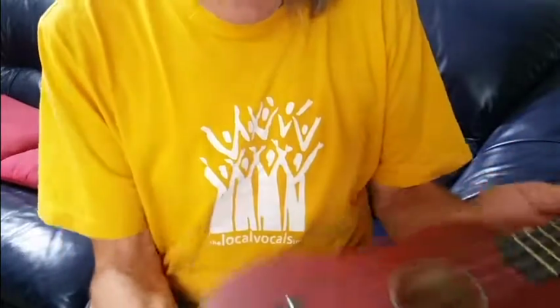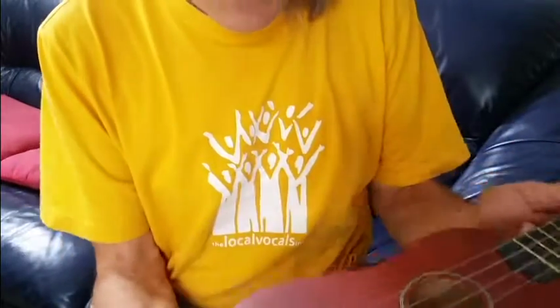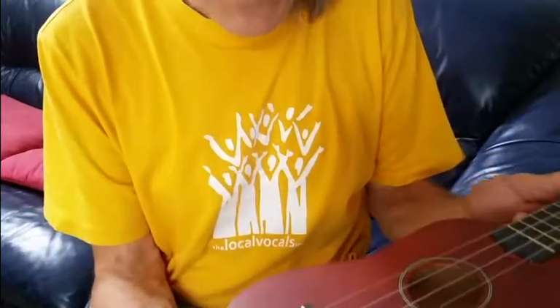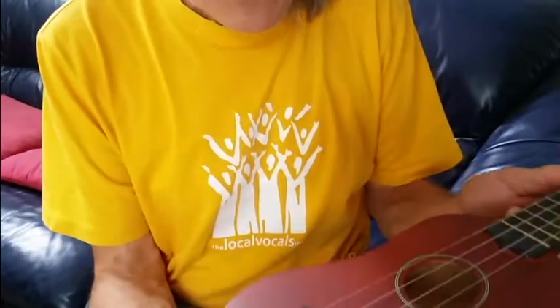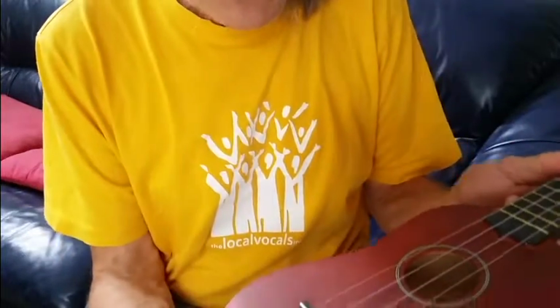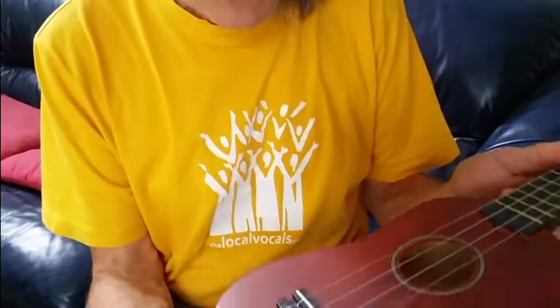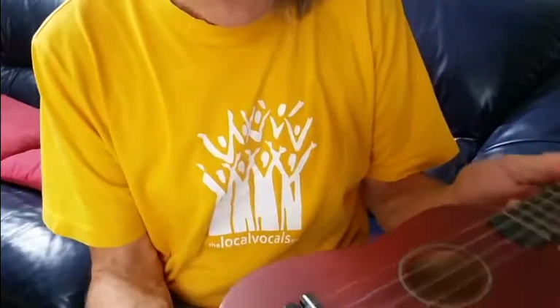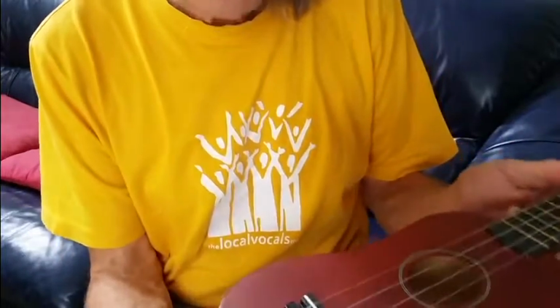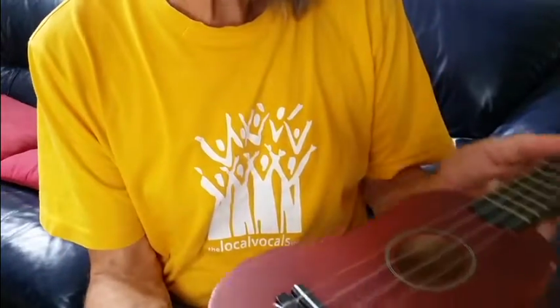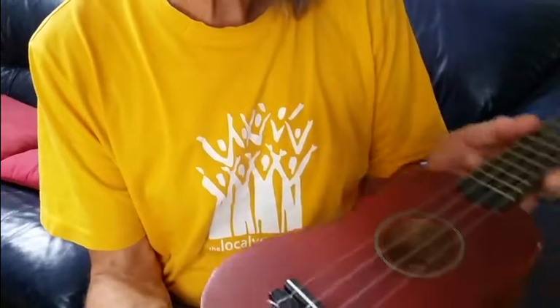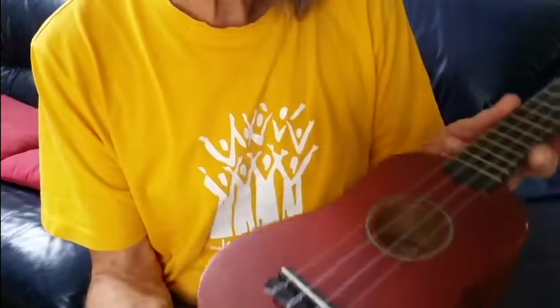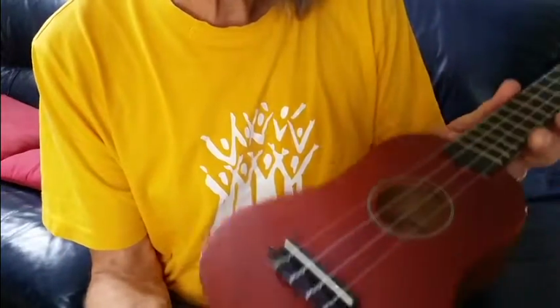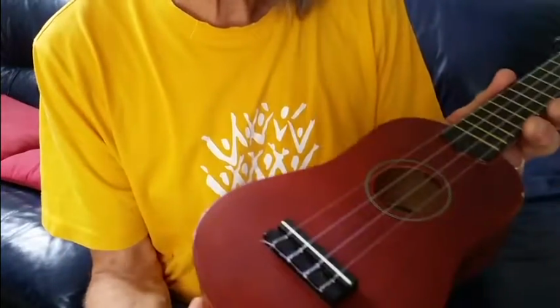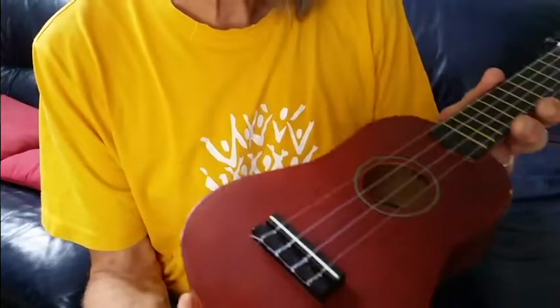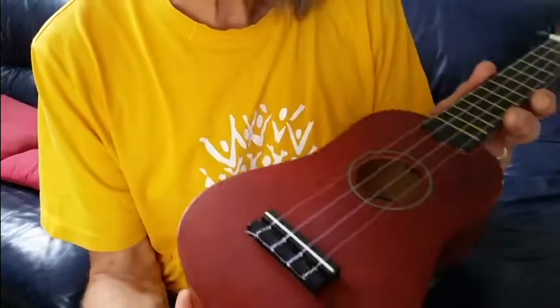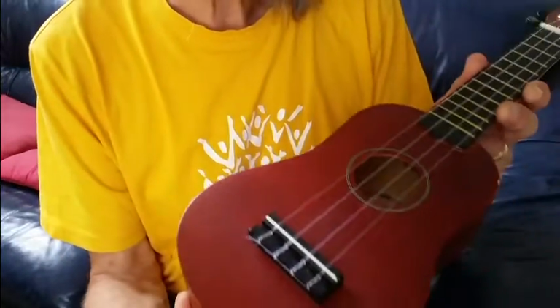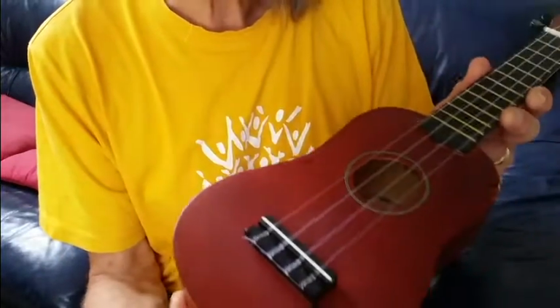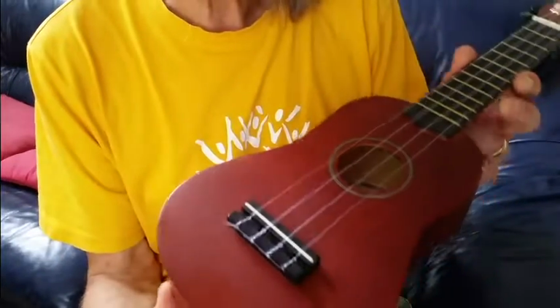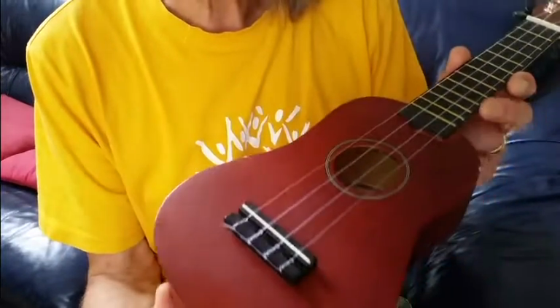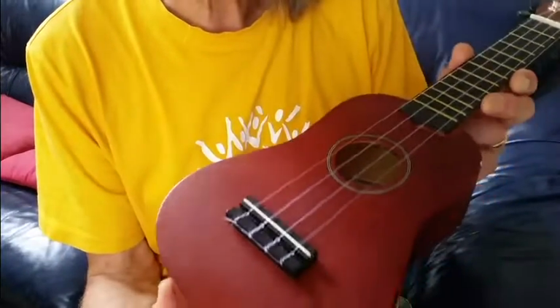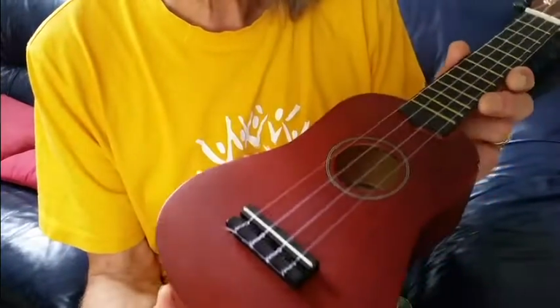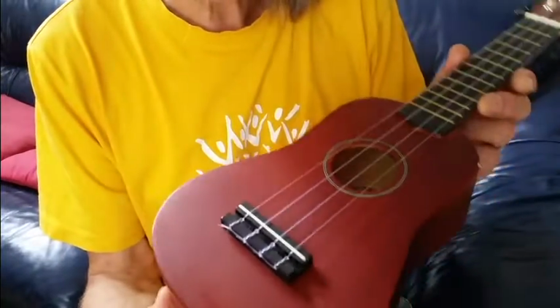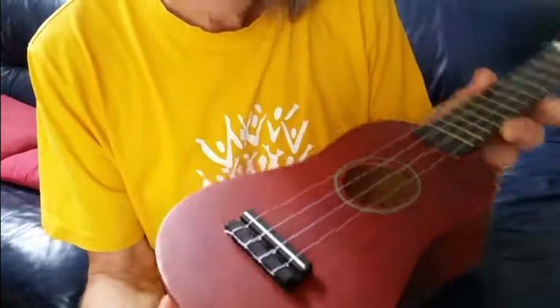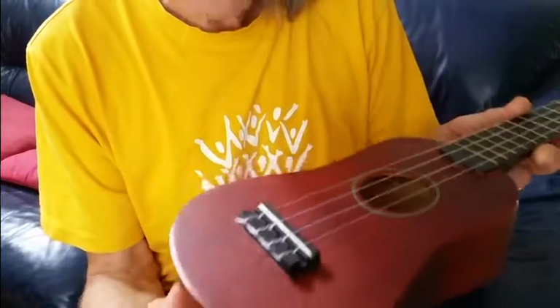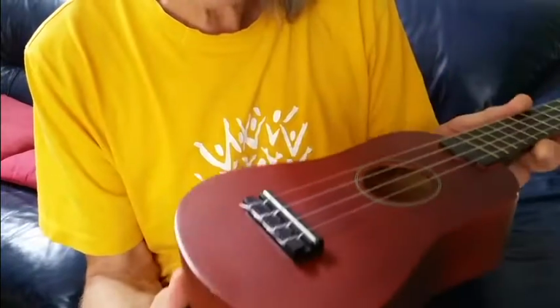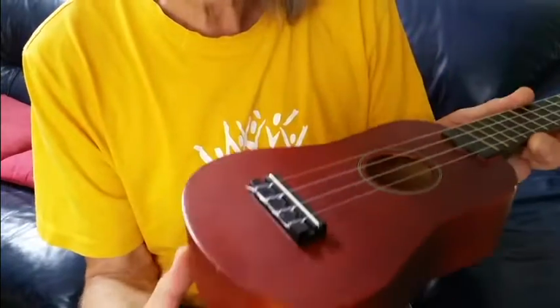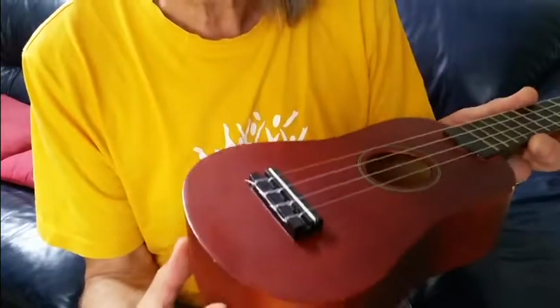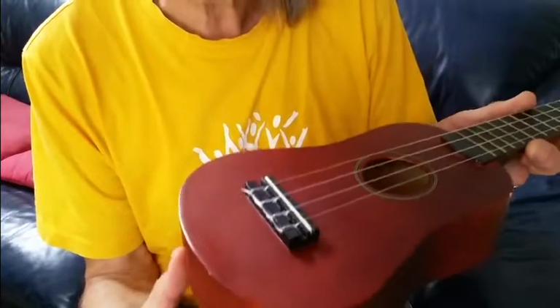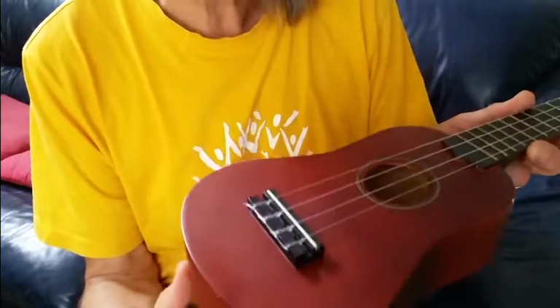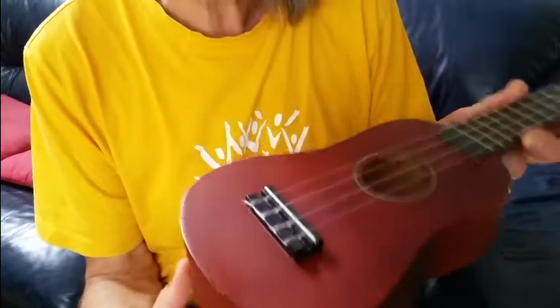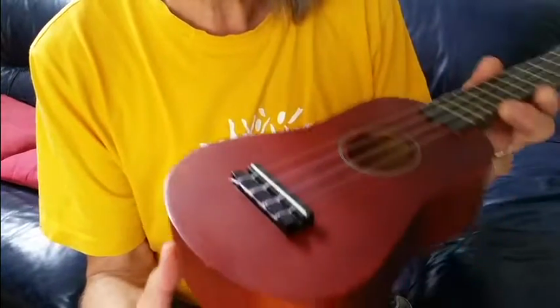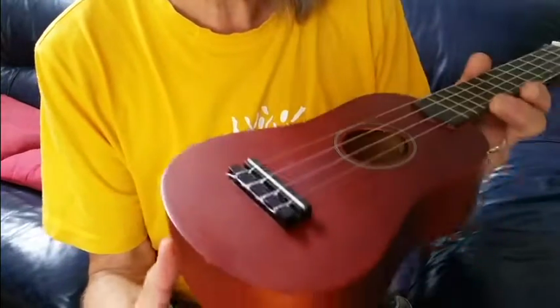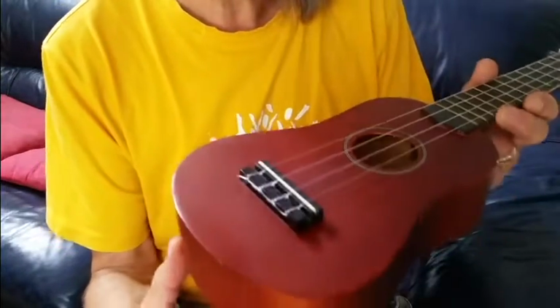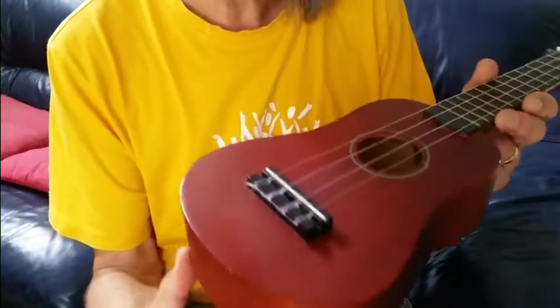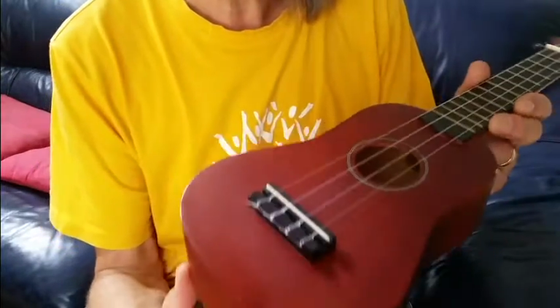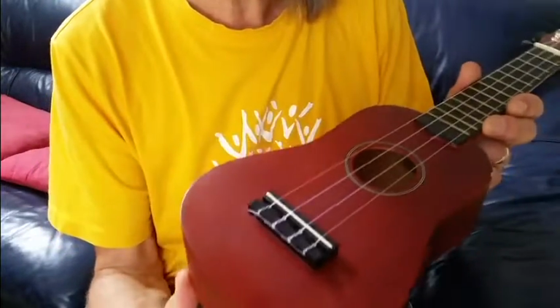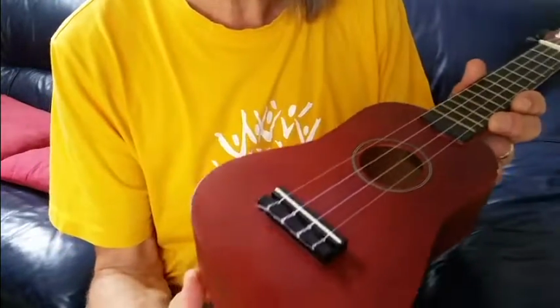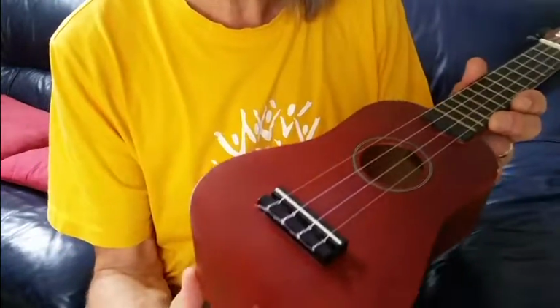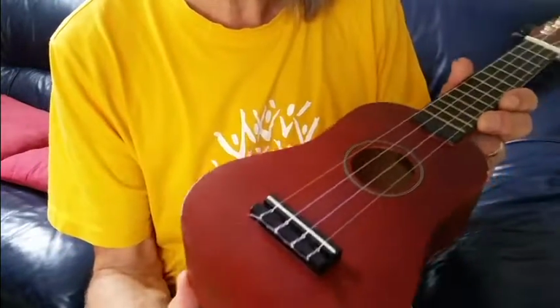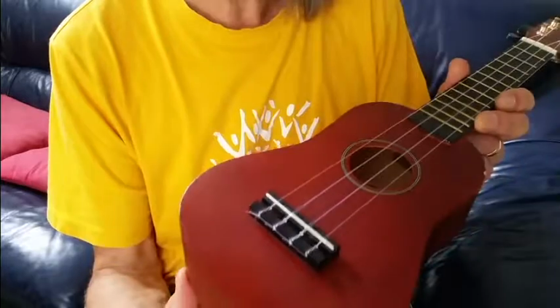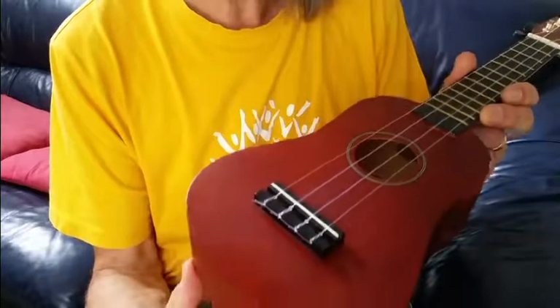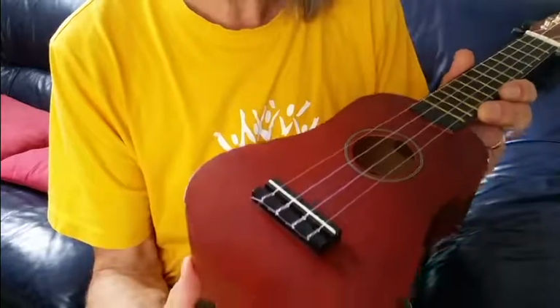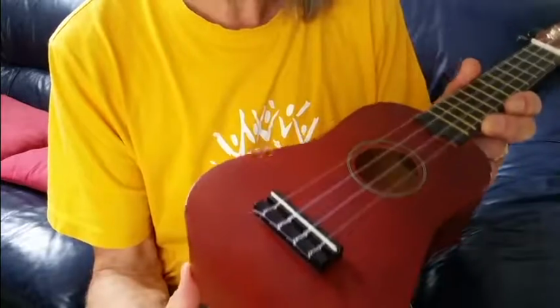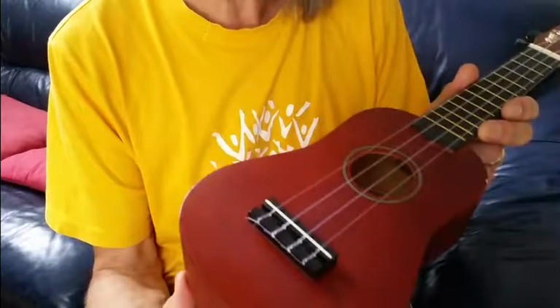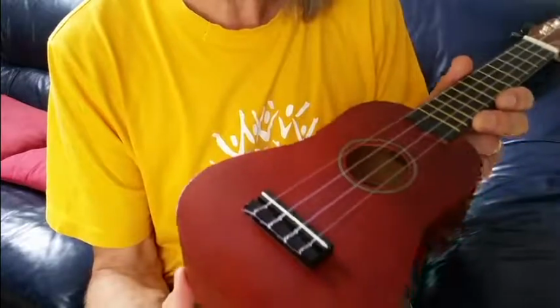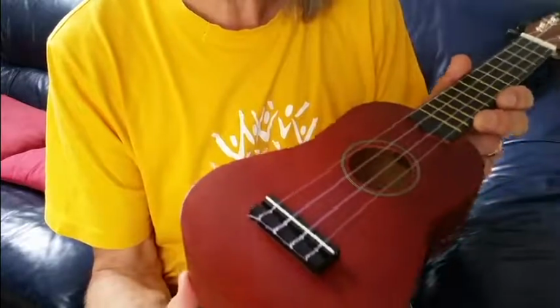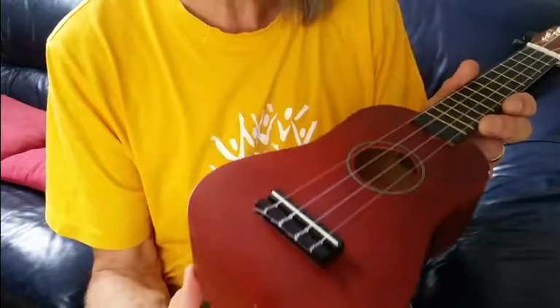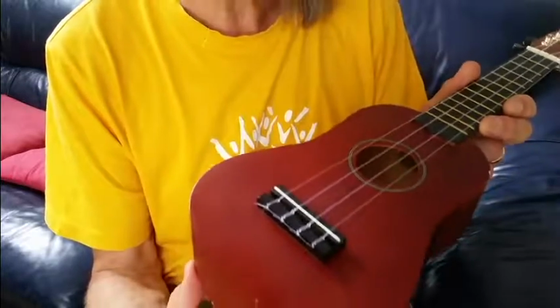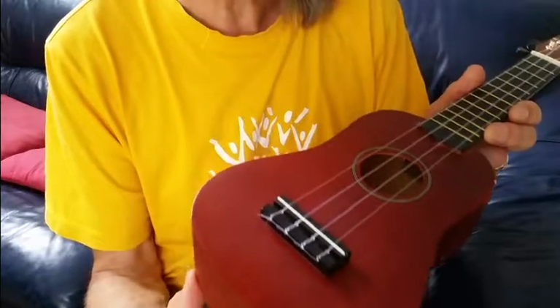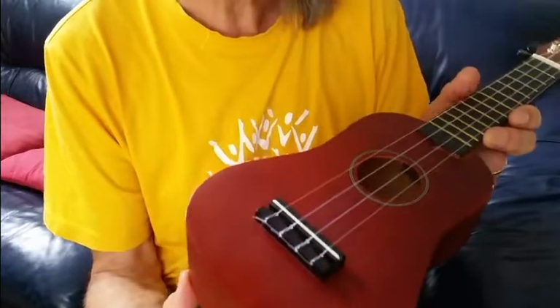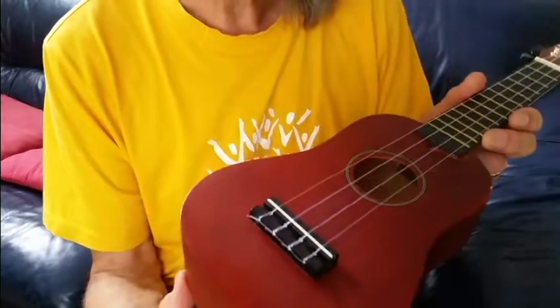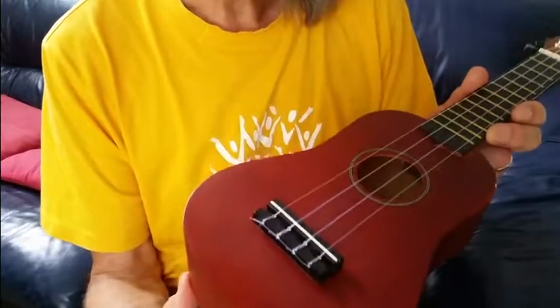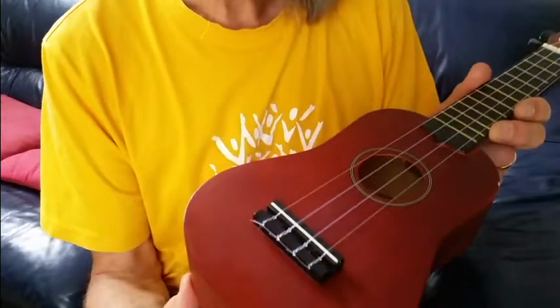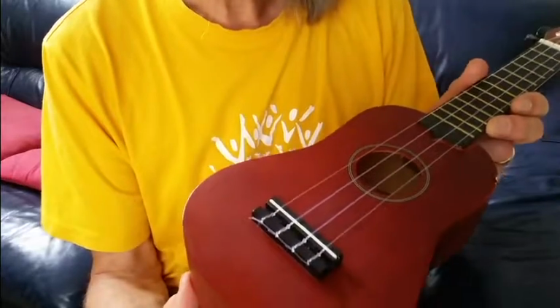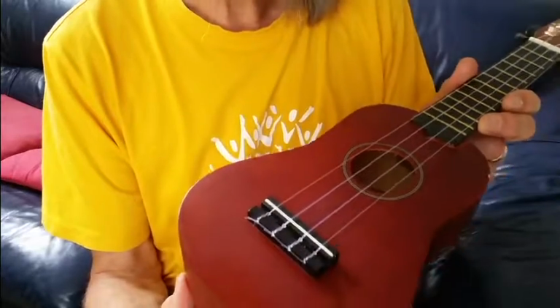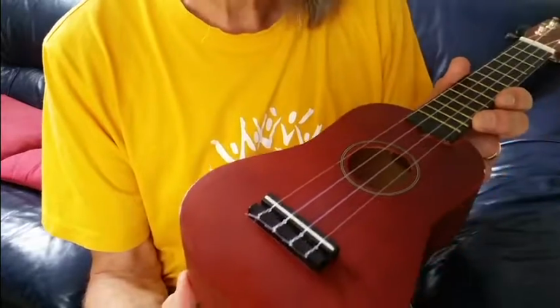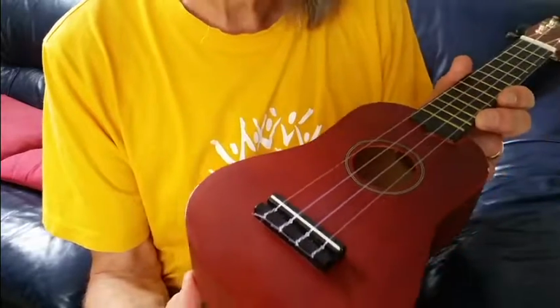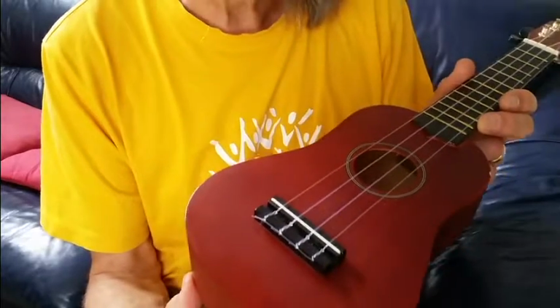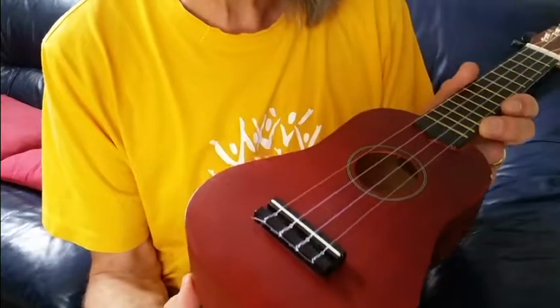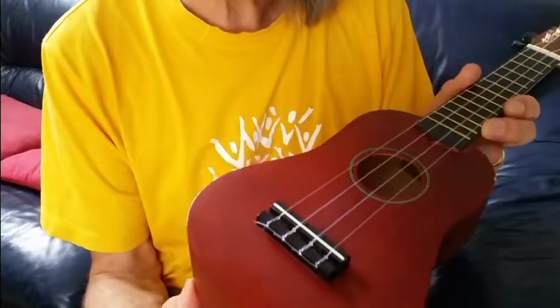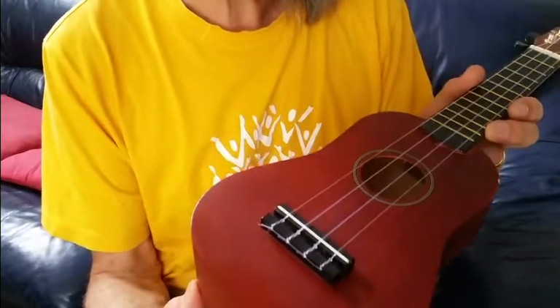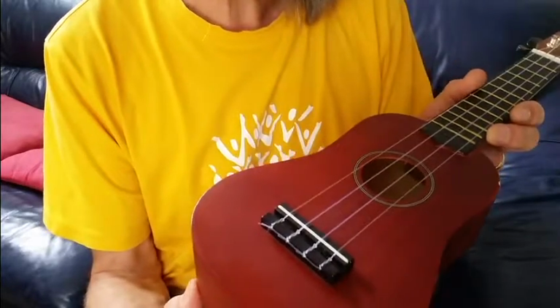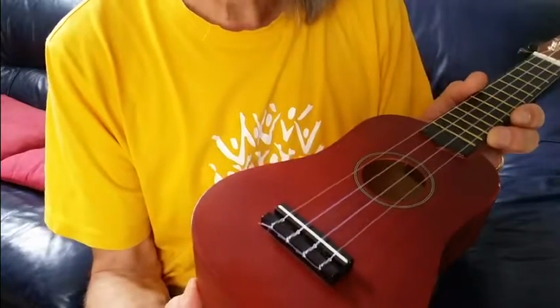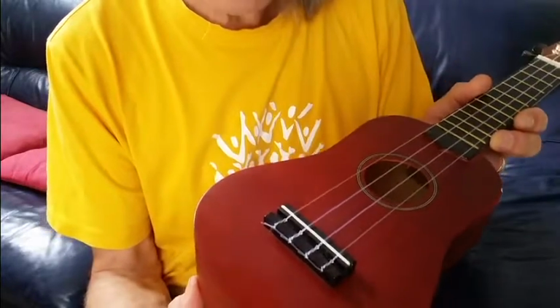The other good thing to do is have a good look at how the ukulele is strung before you start.